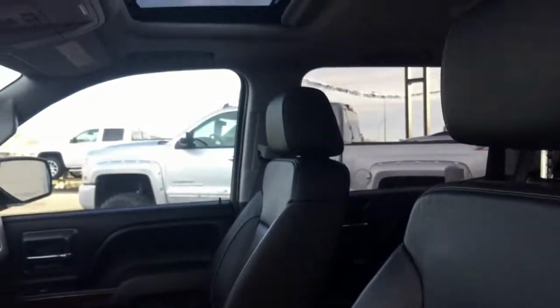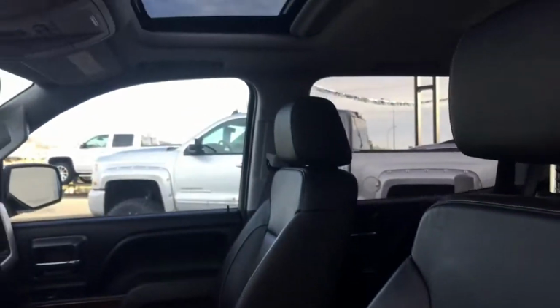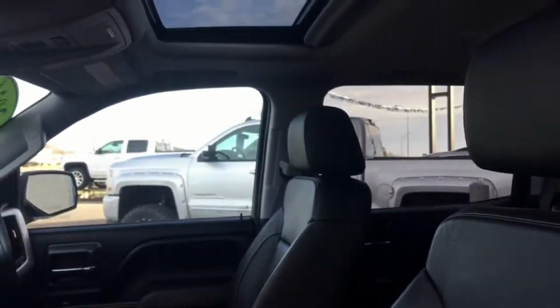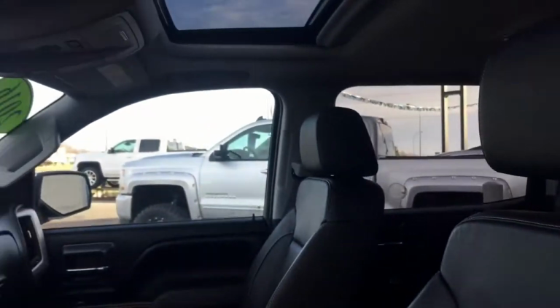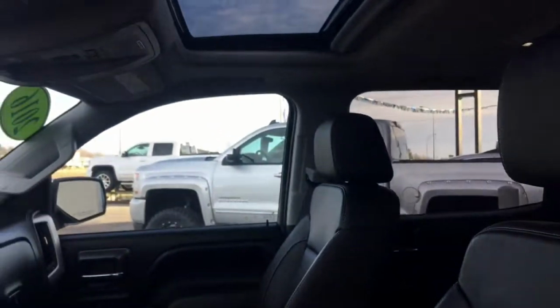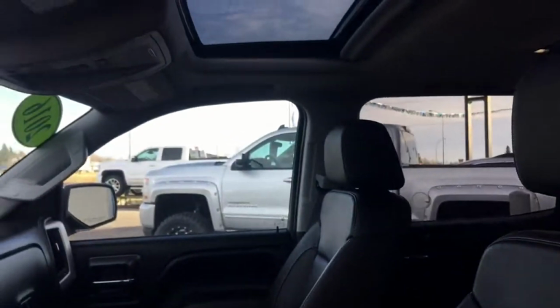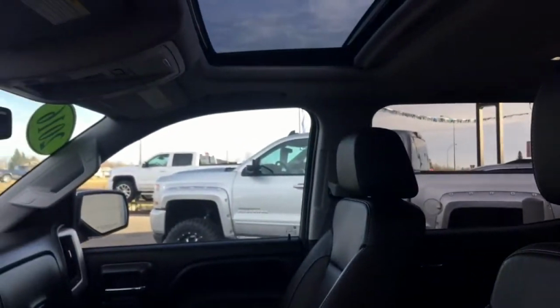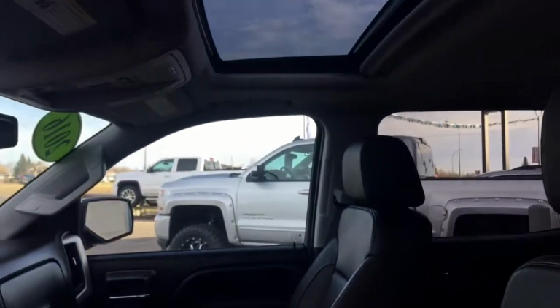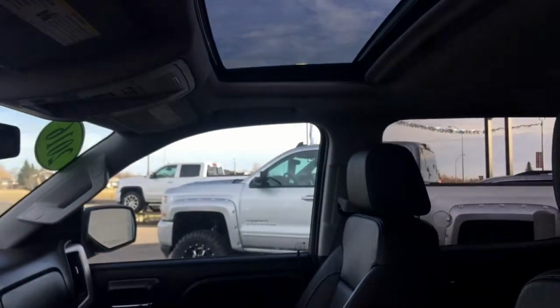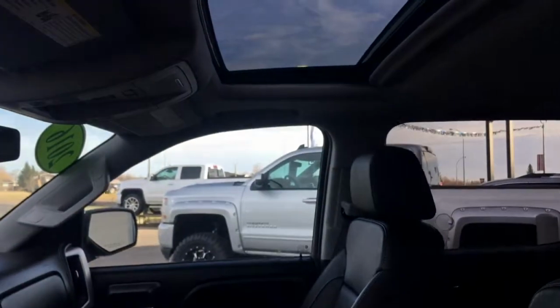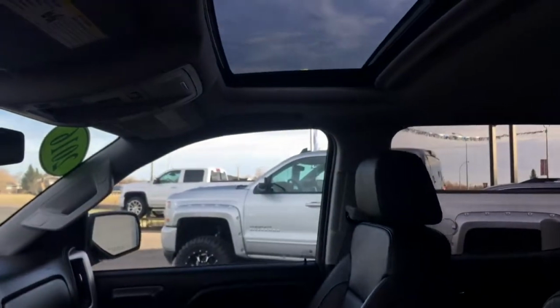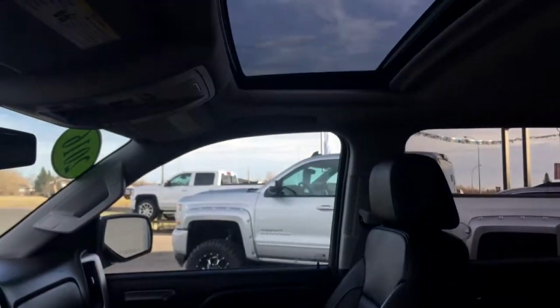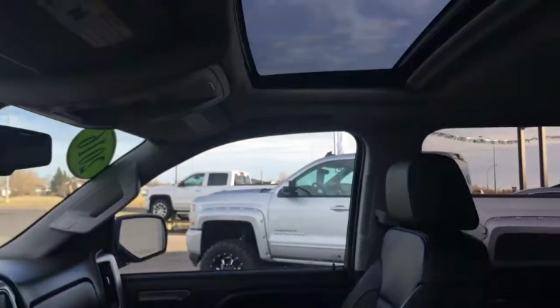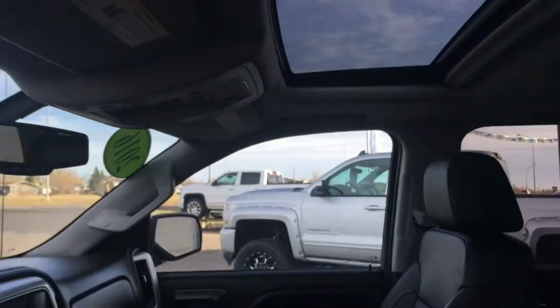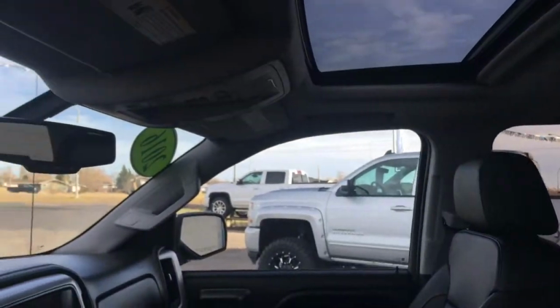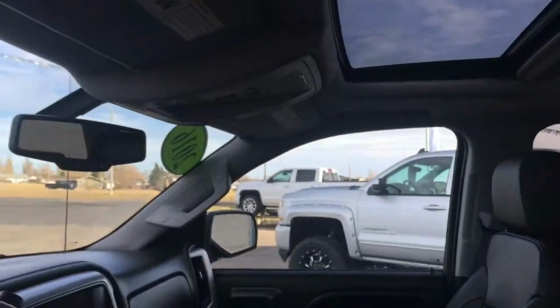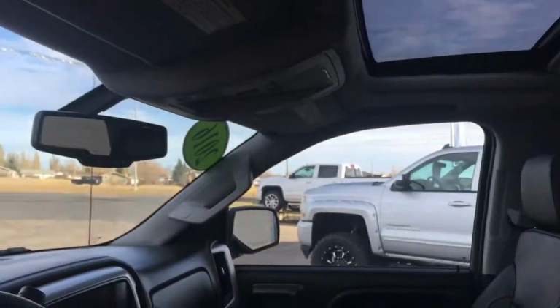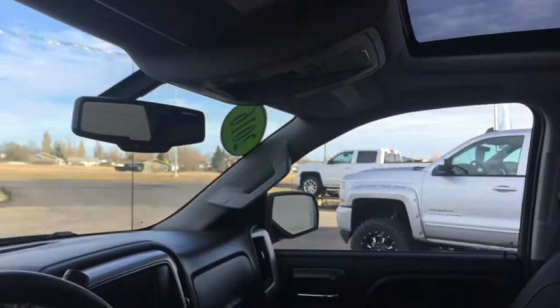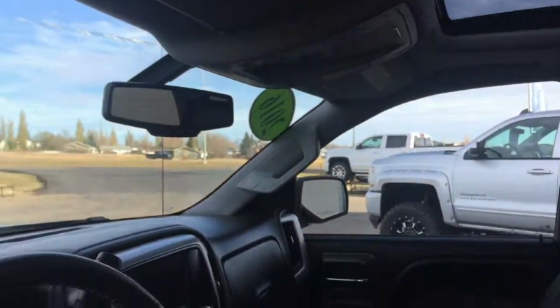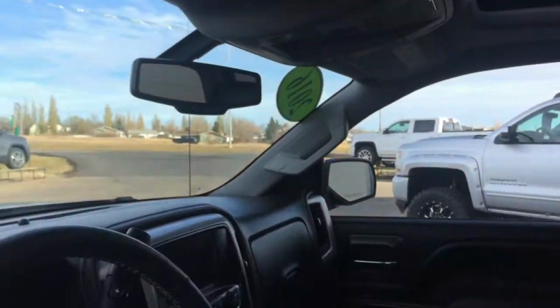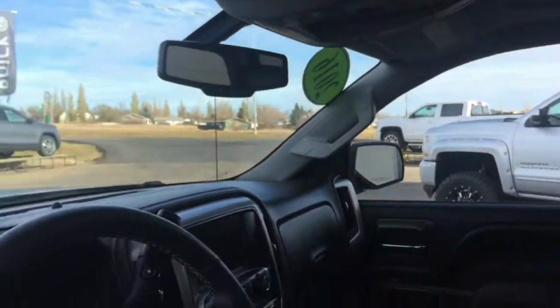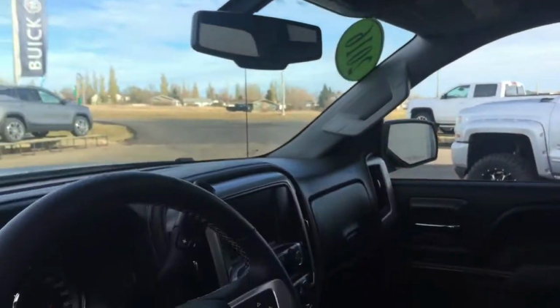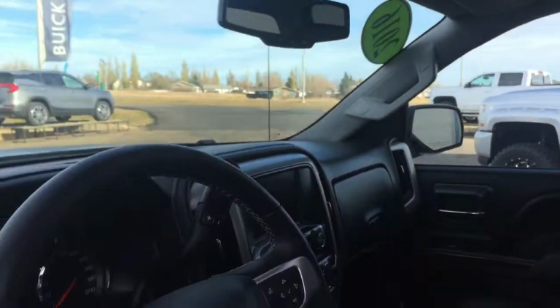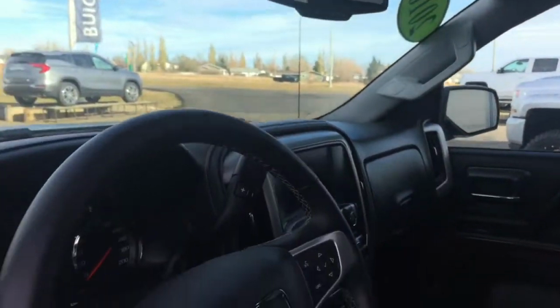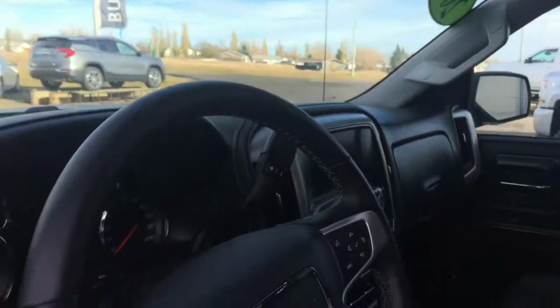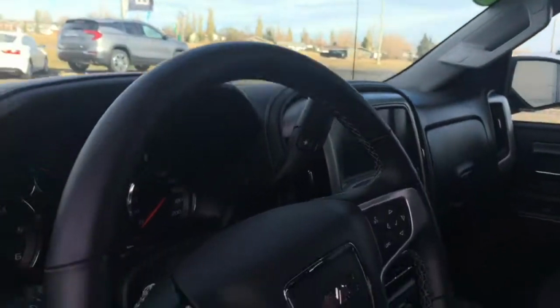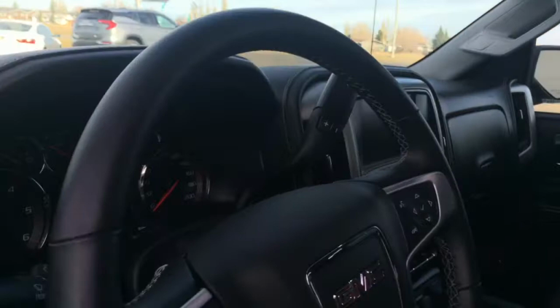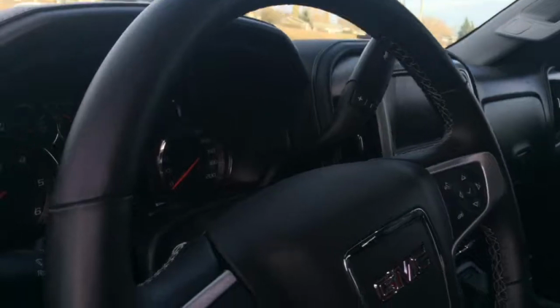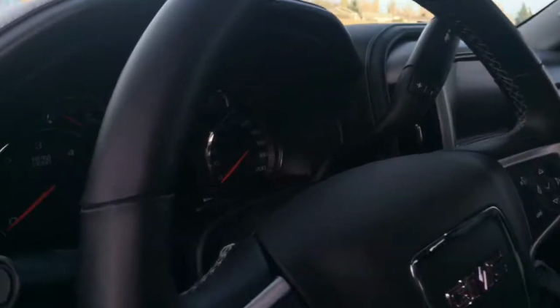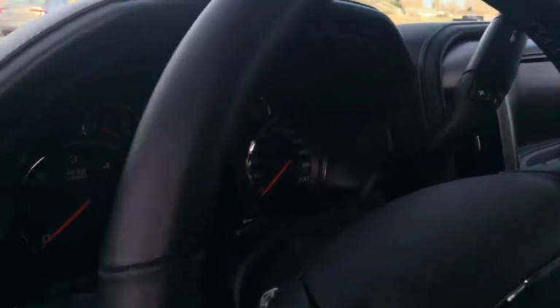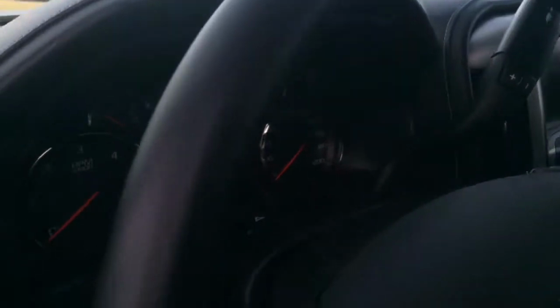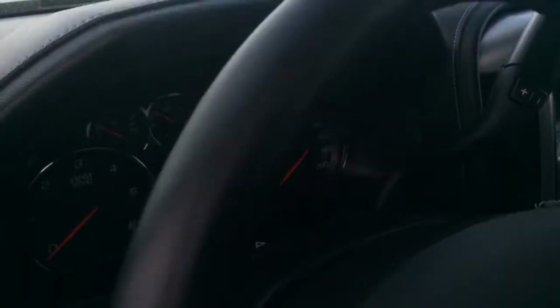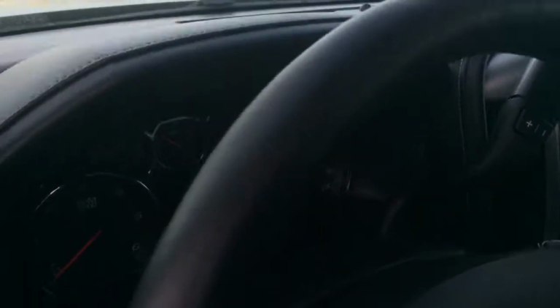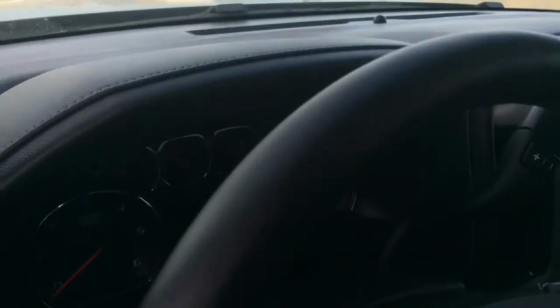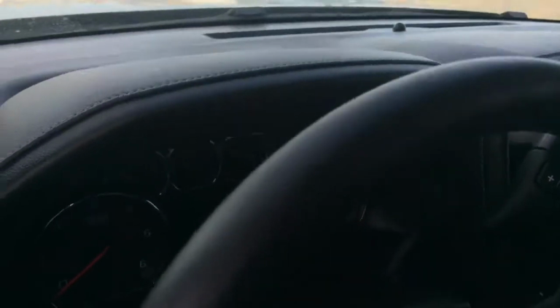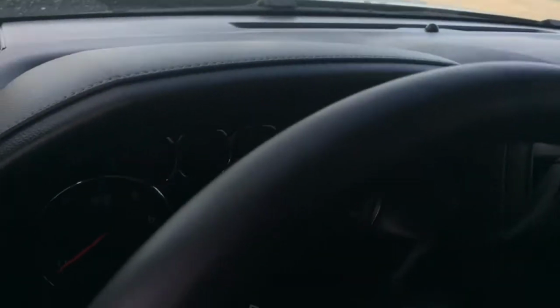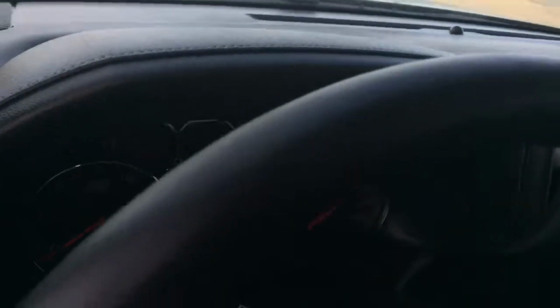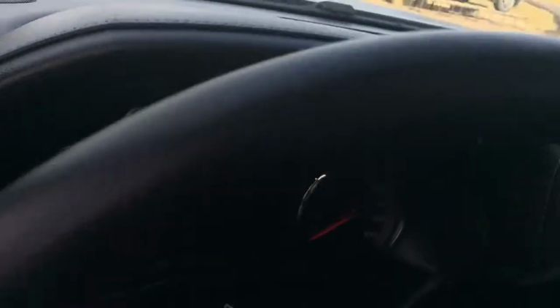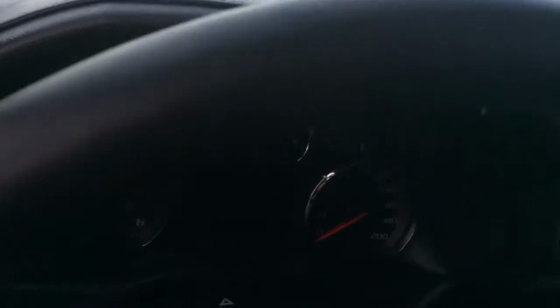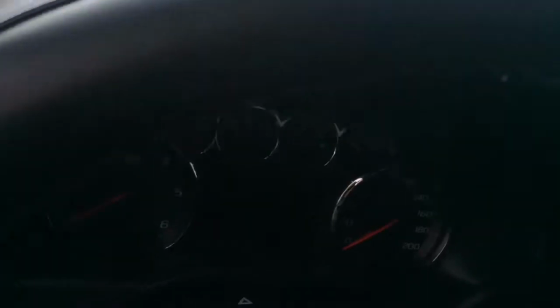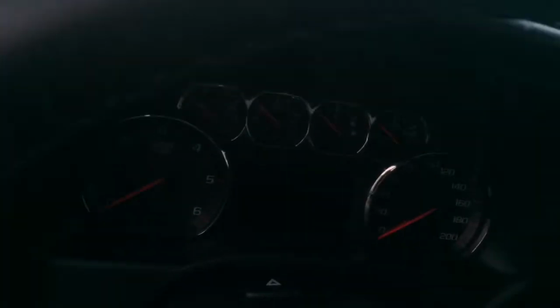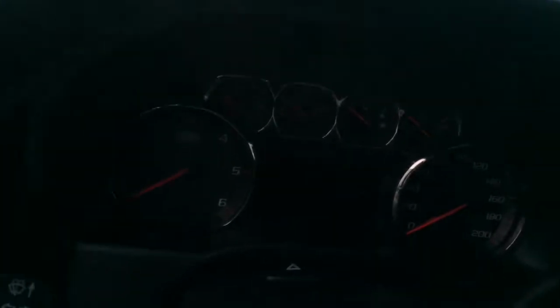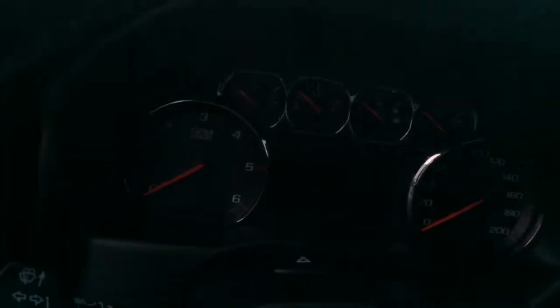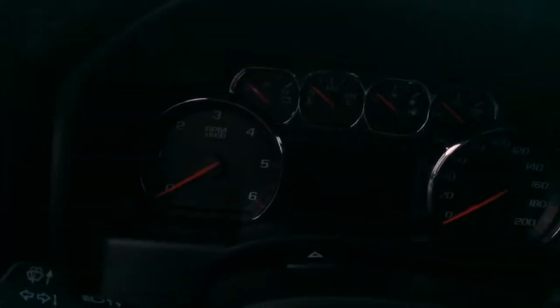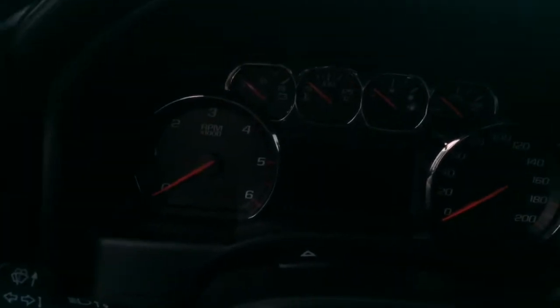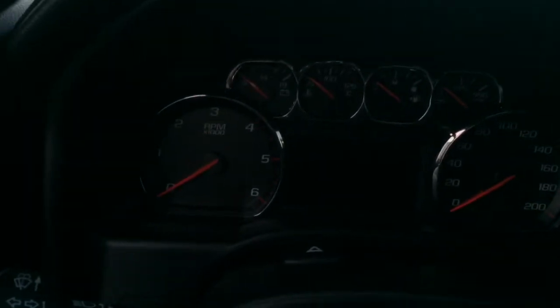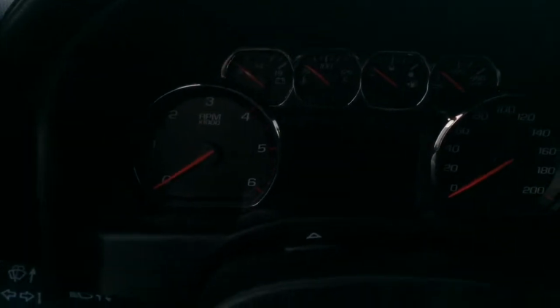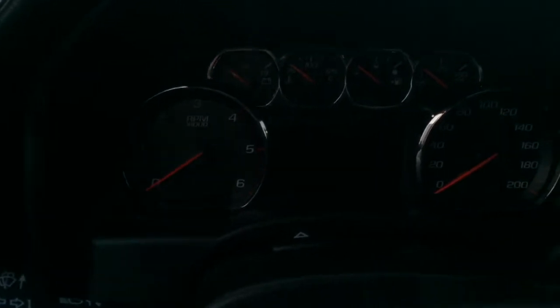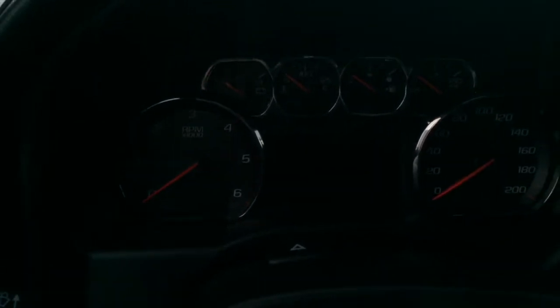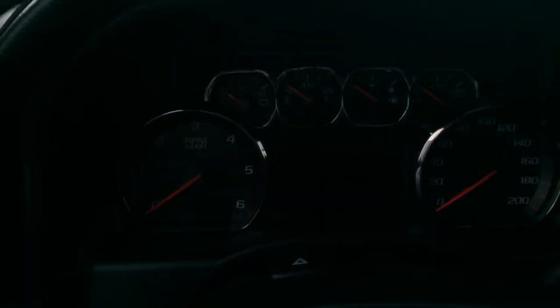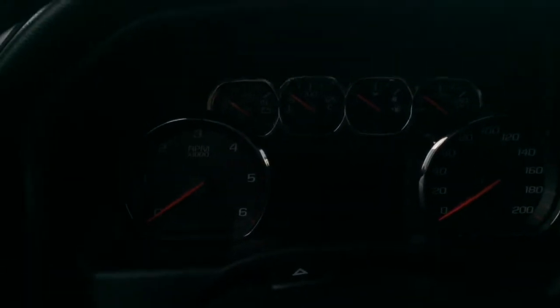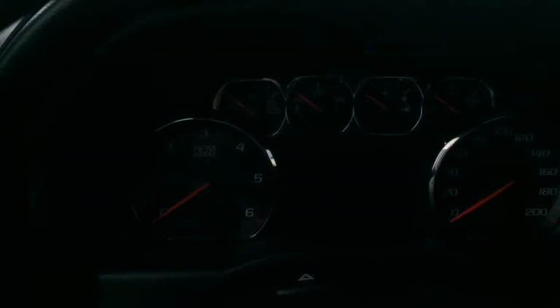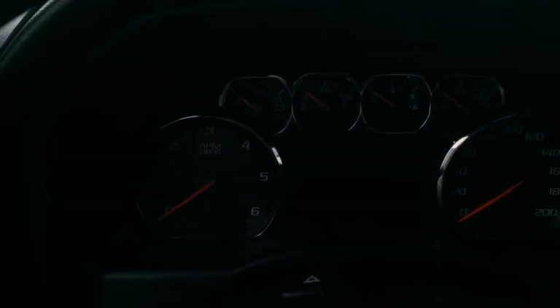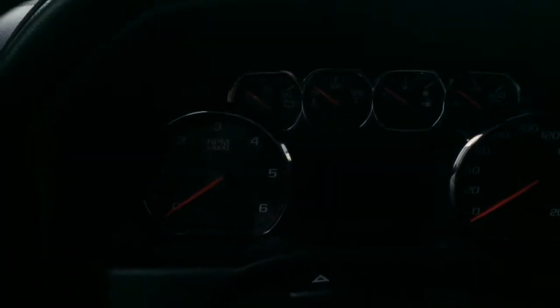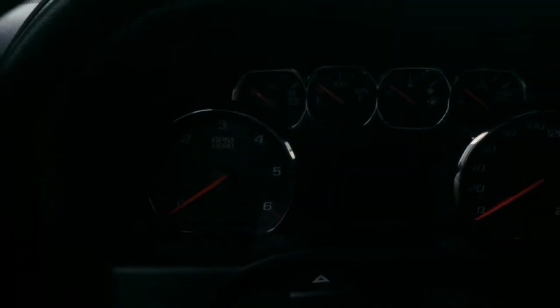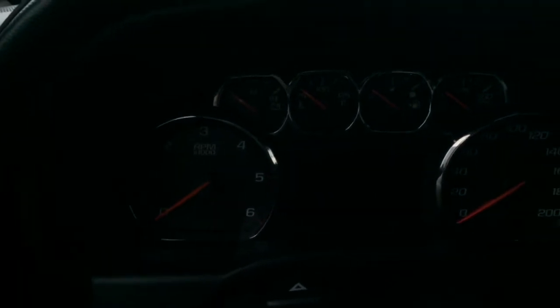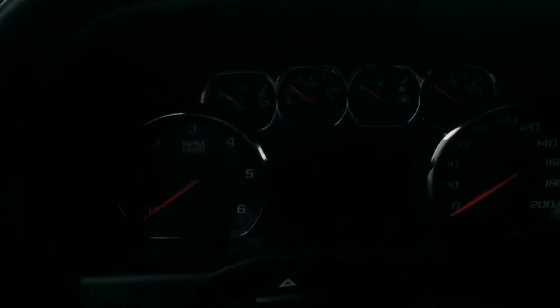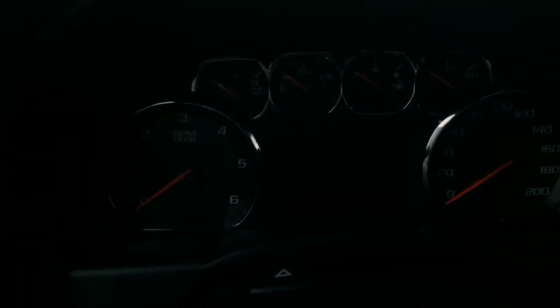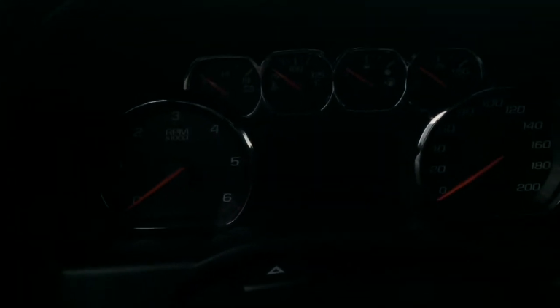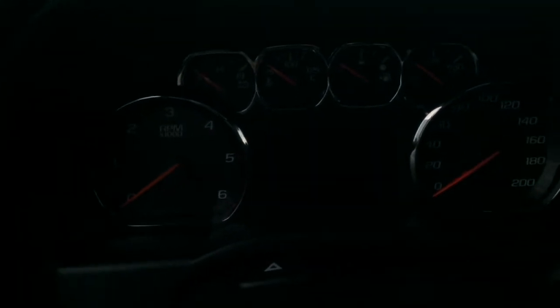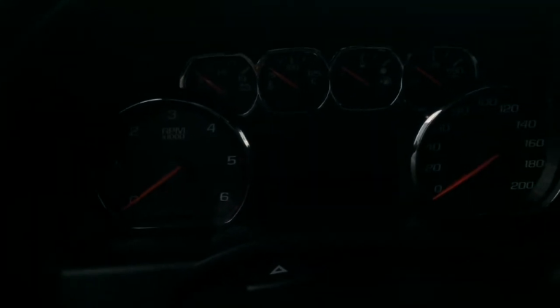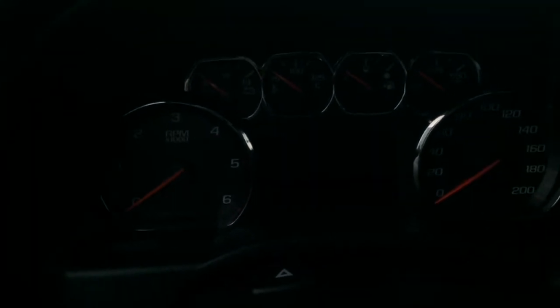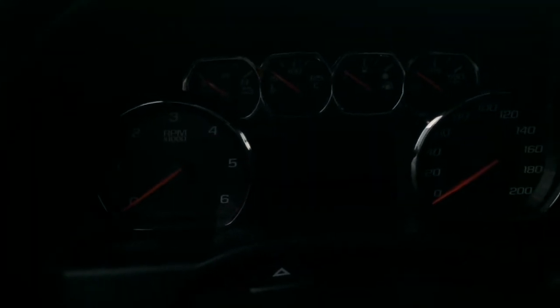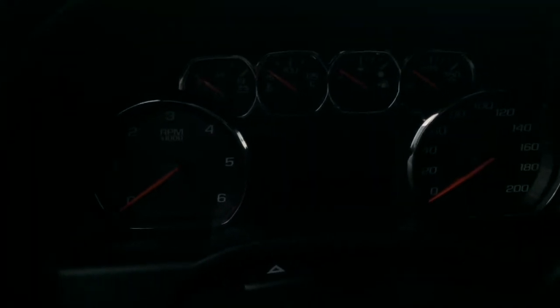And this truck does have a sunroof. Now we're going to hop in to start it up.